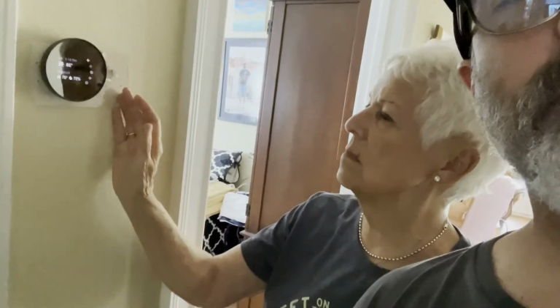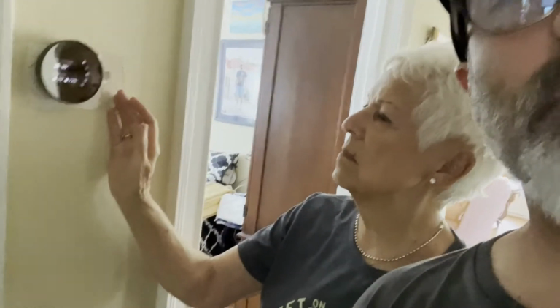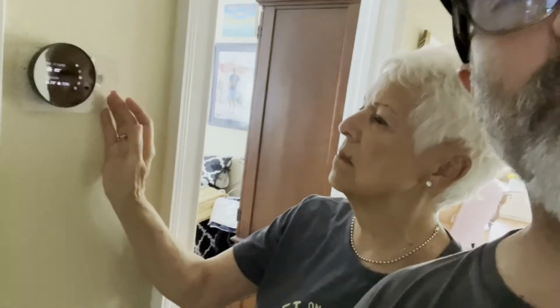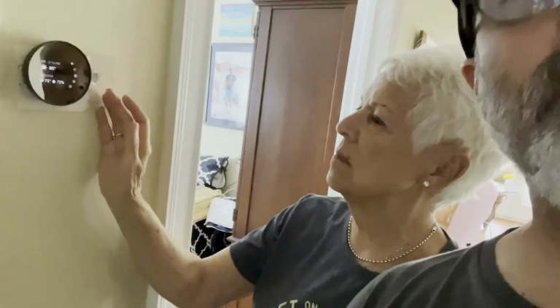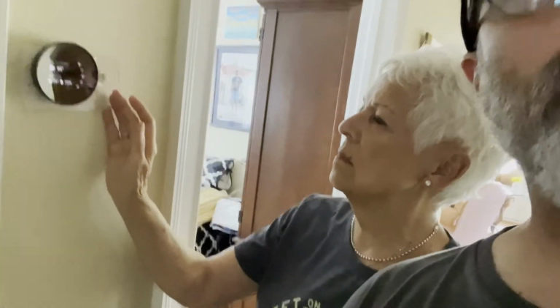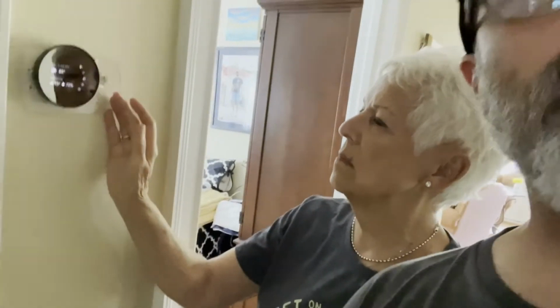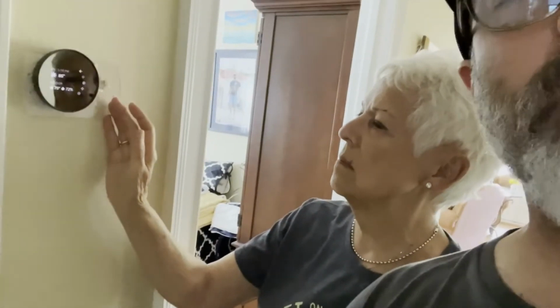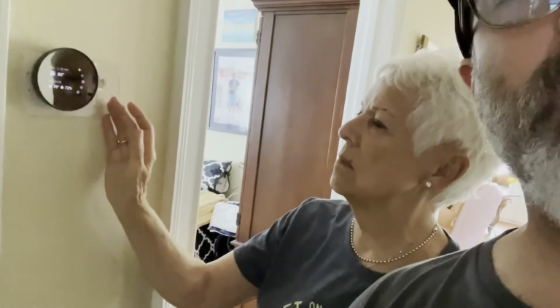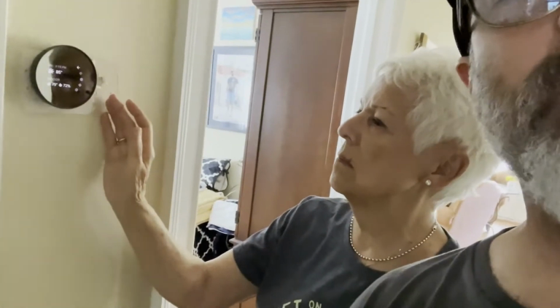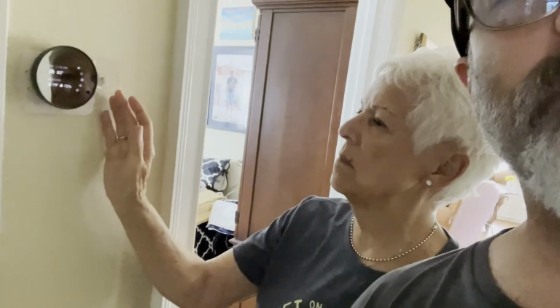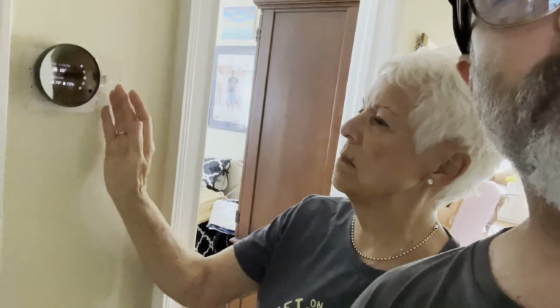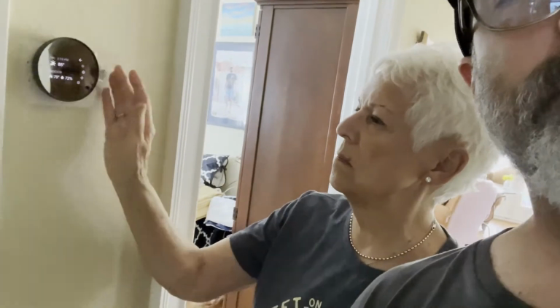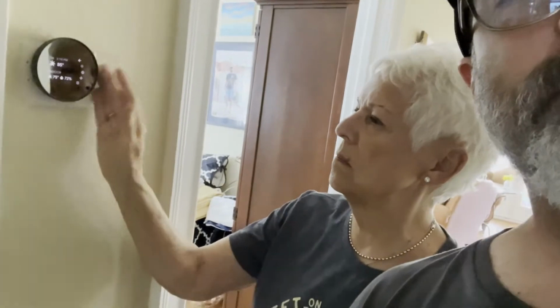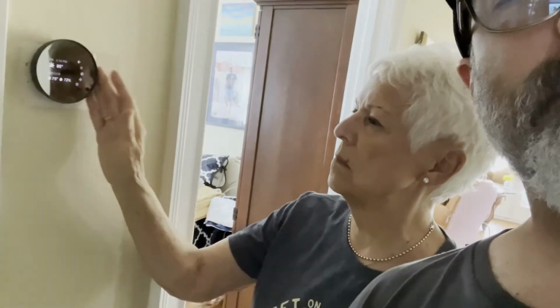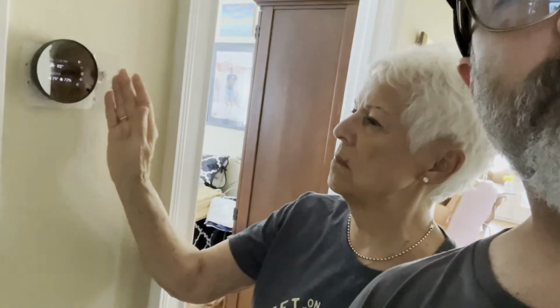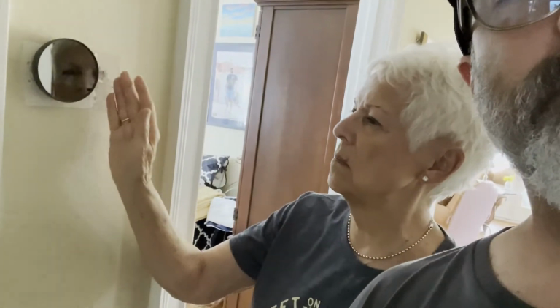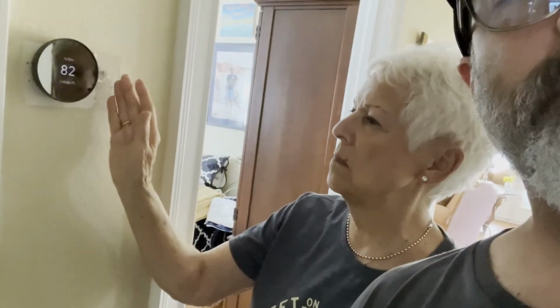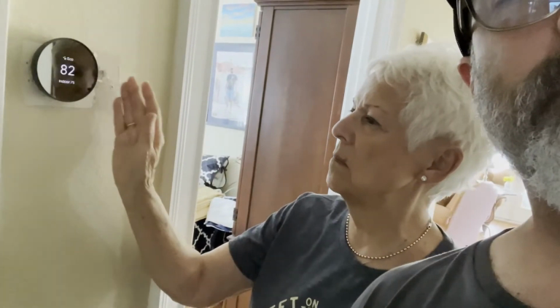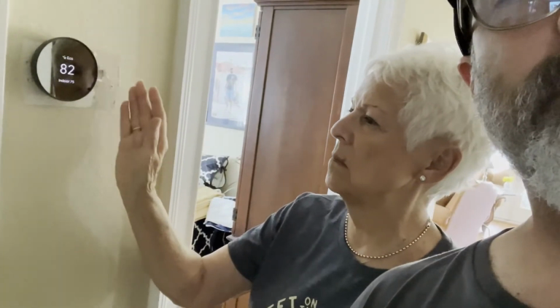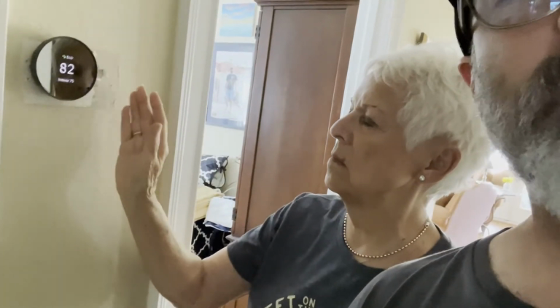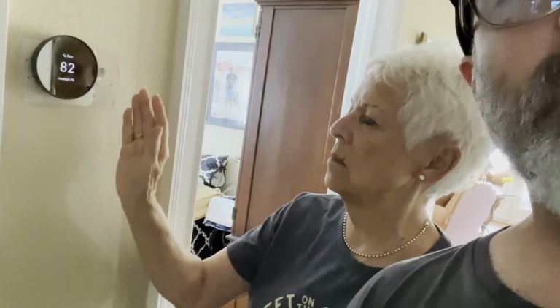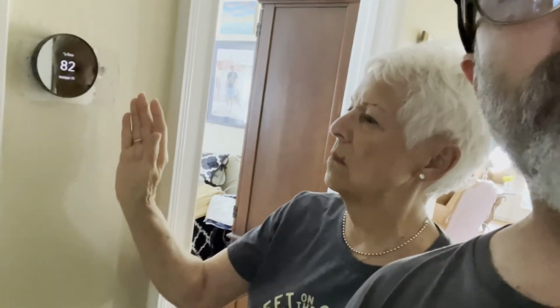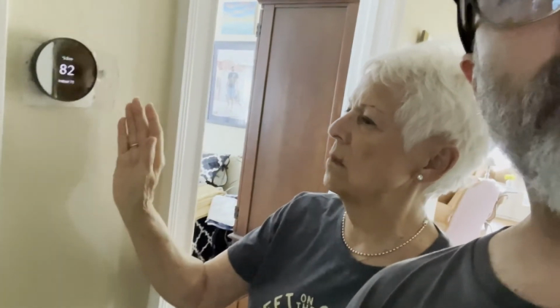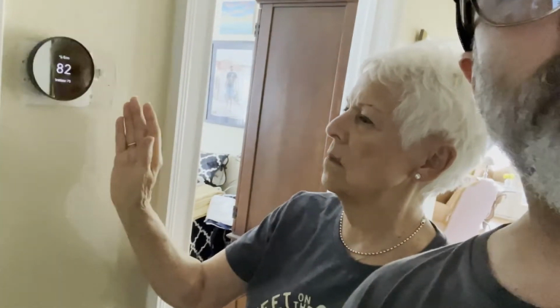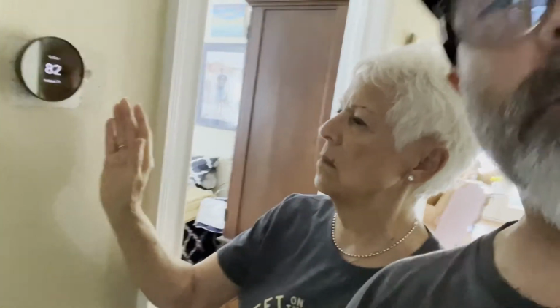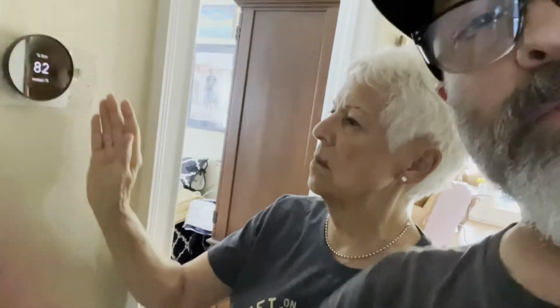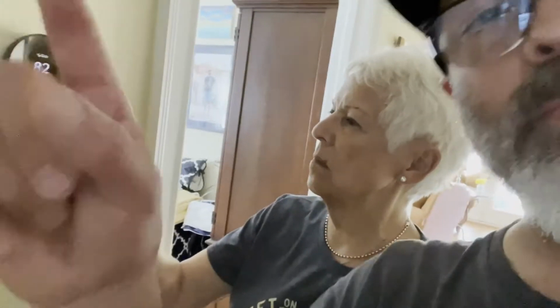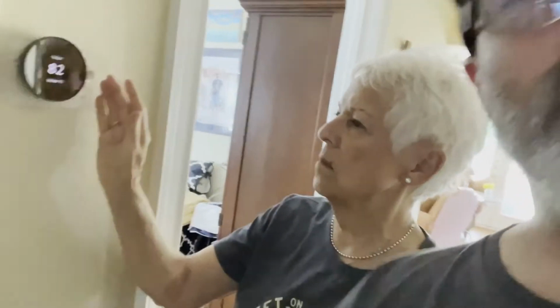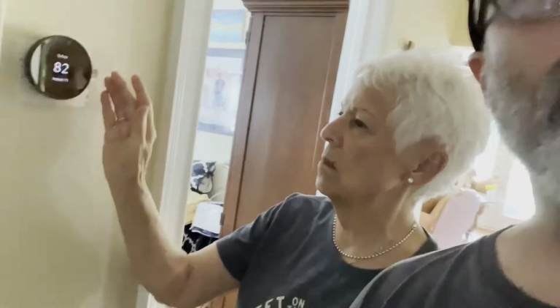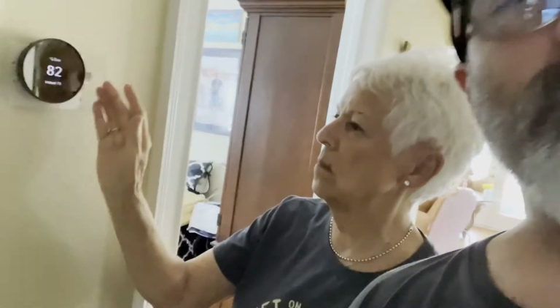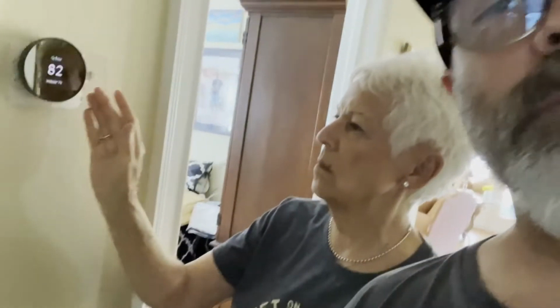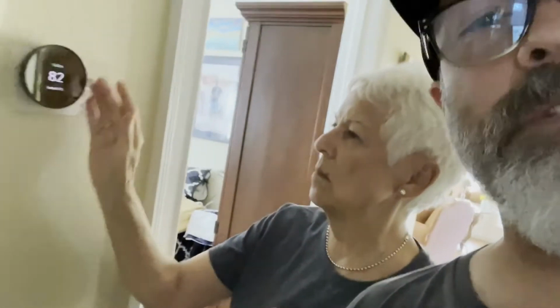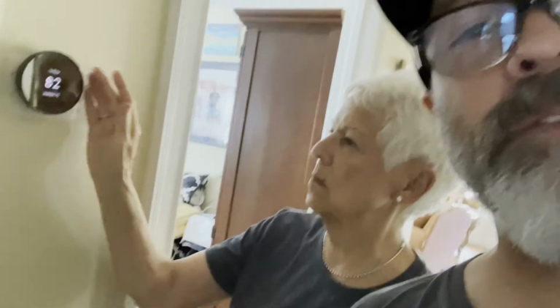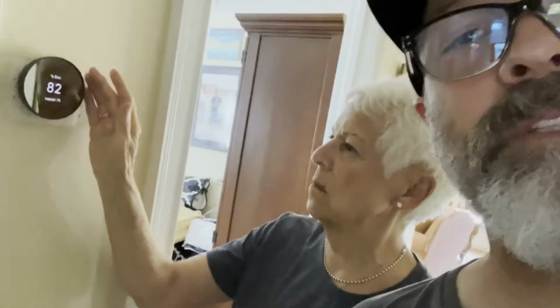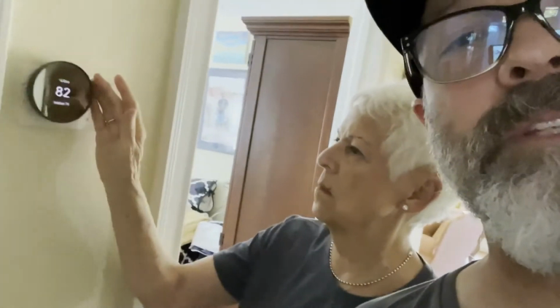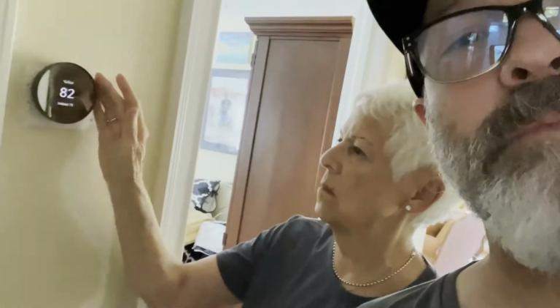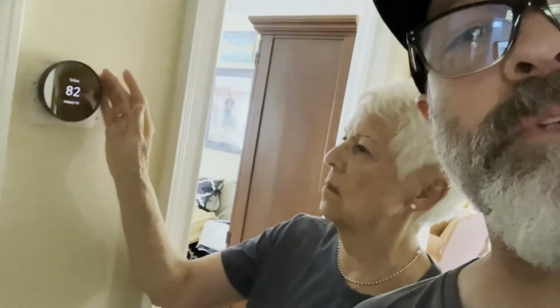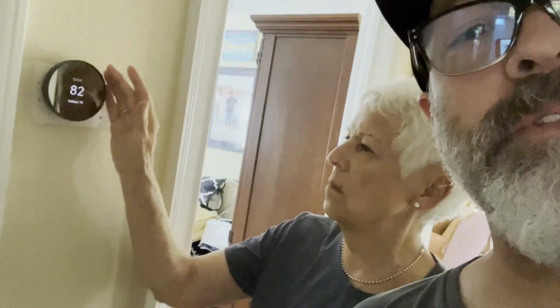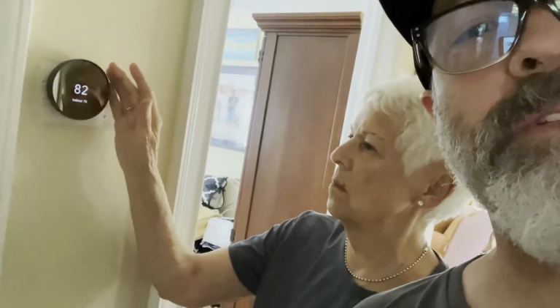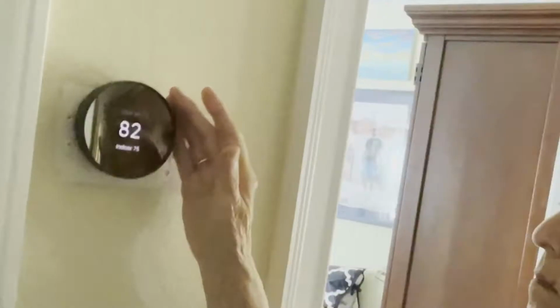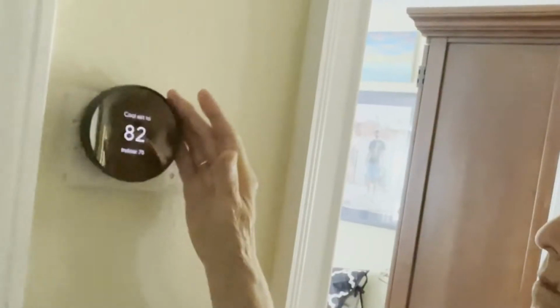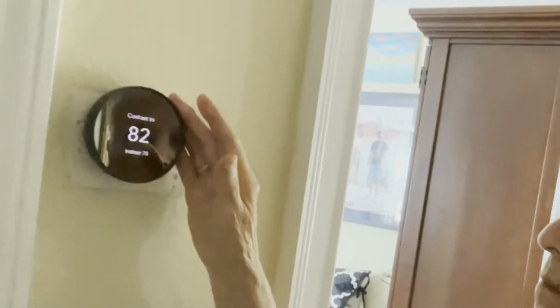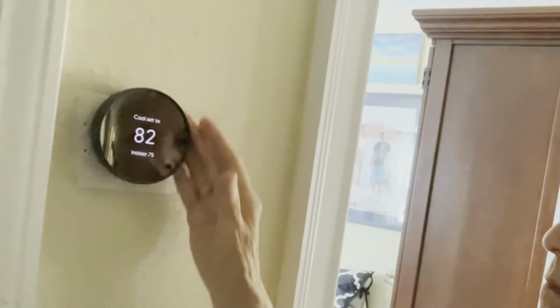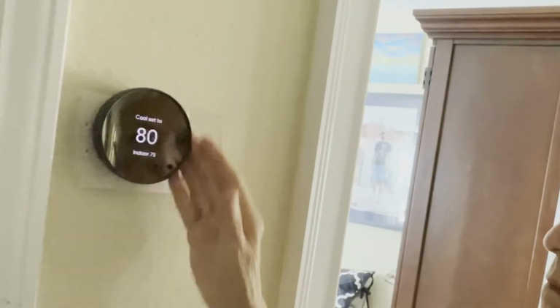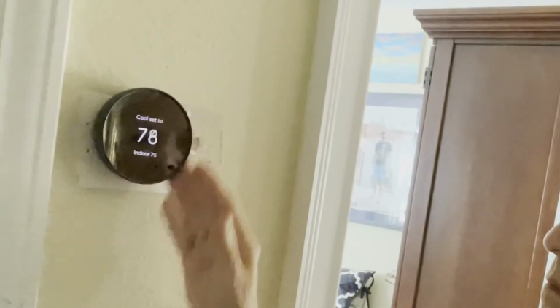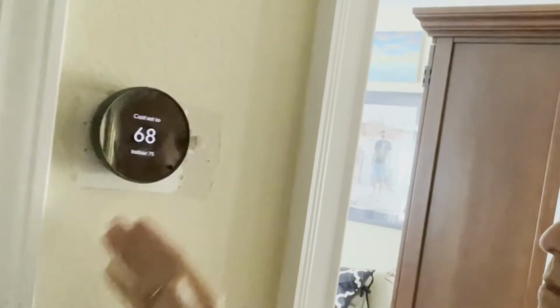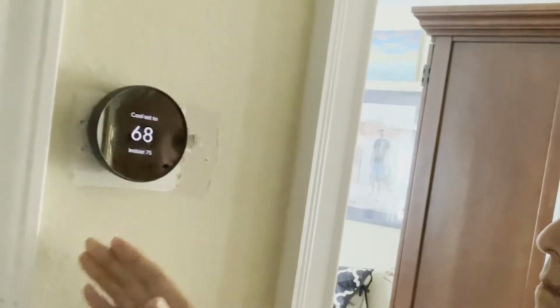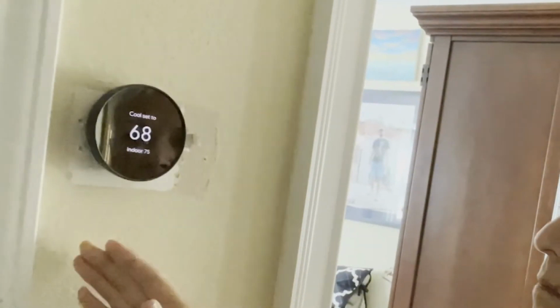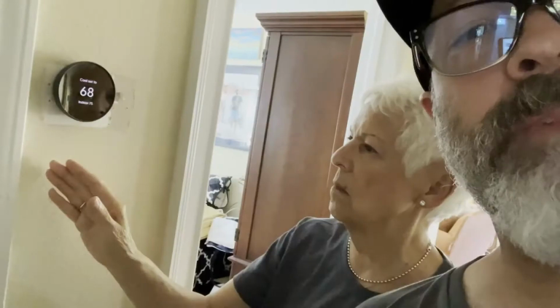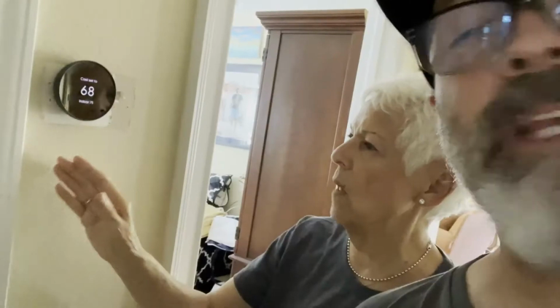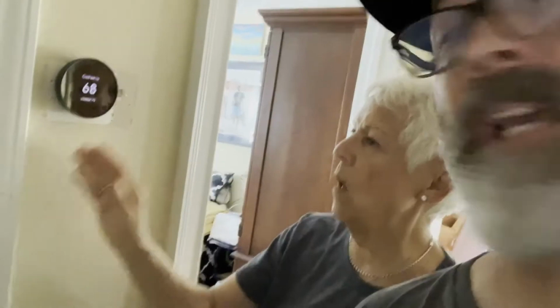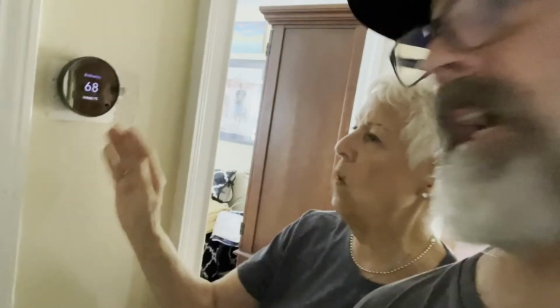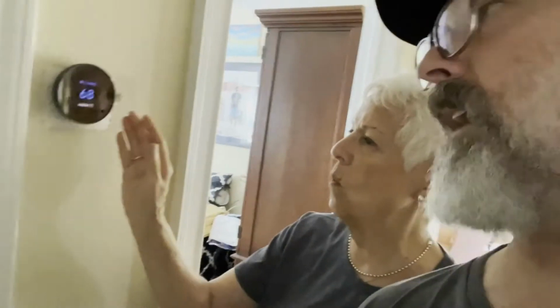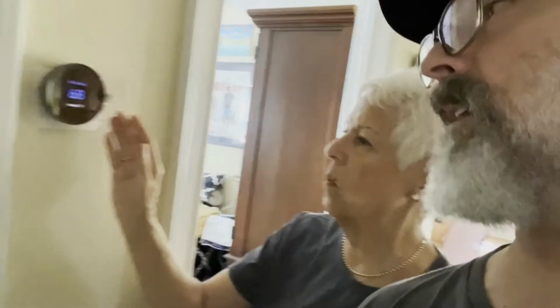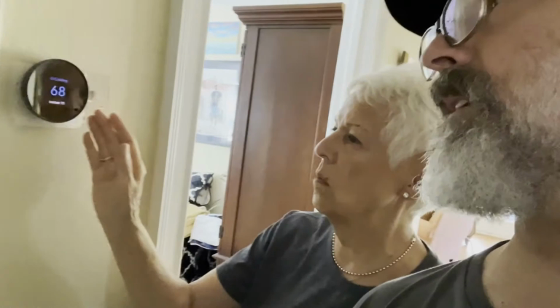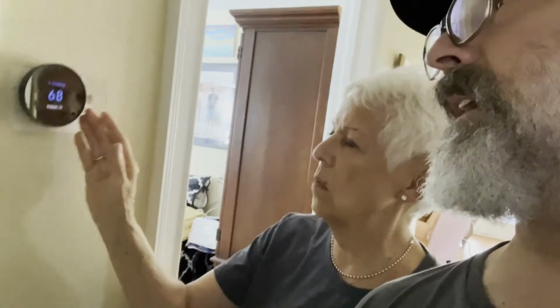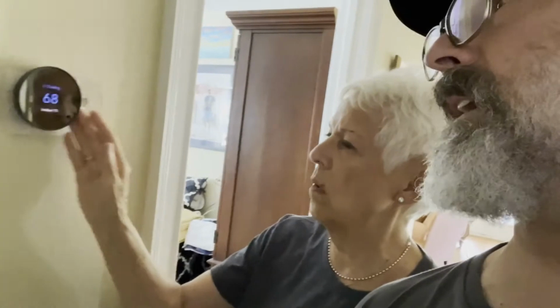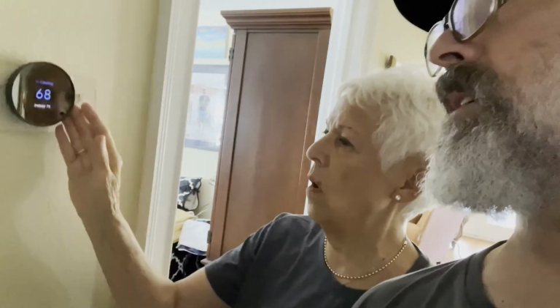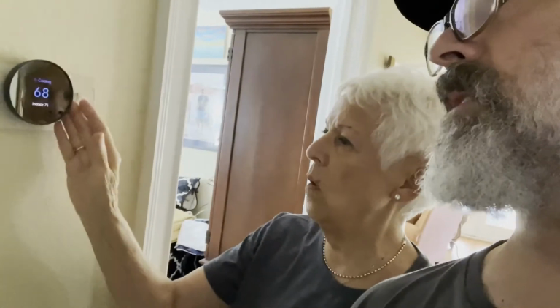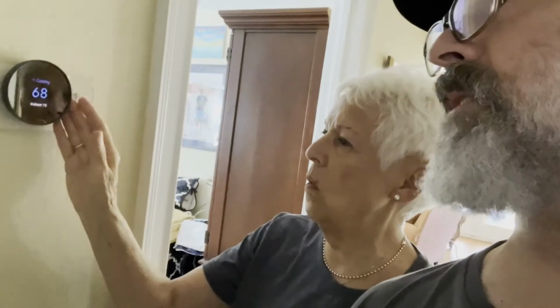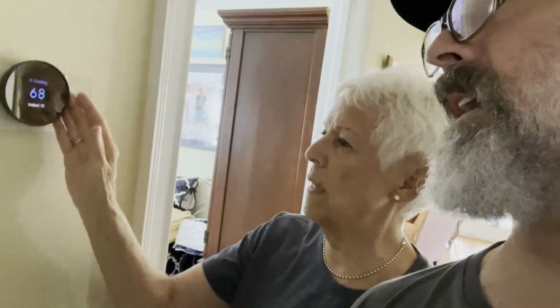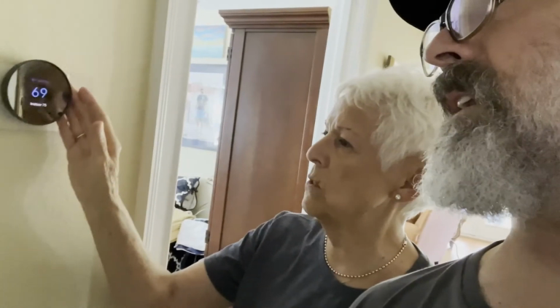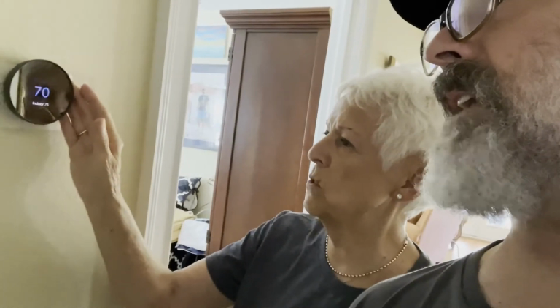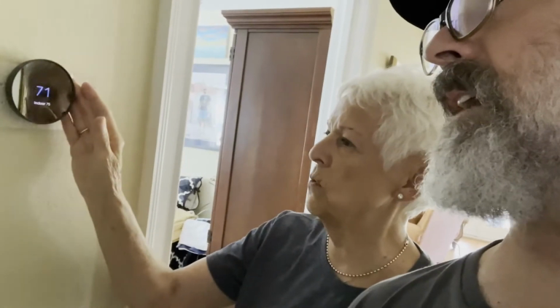Oh no, go back. Now scroll to do the temperature. There you go, crank it down.